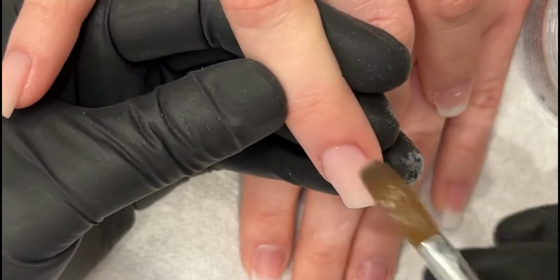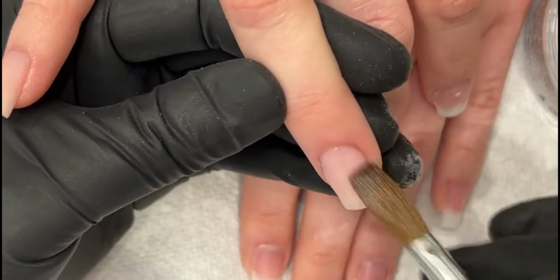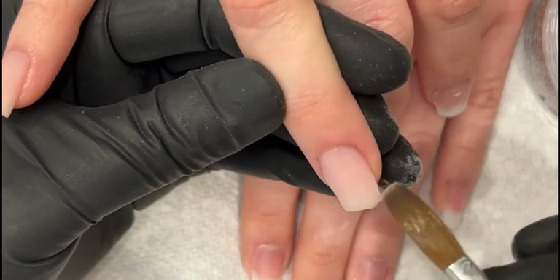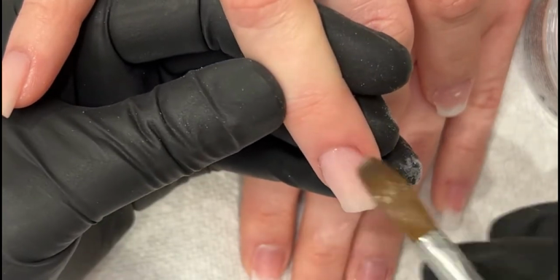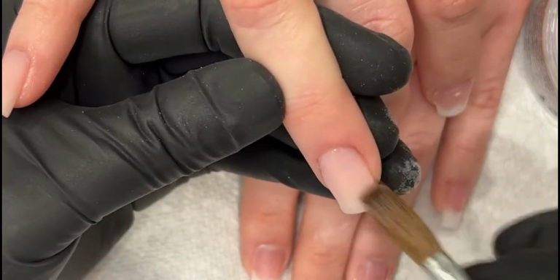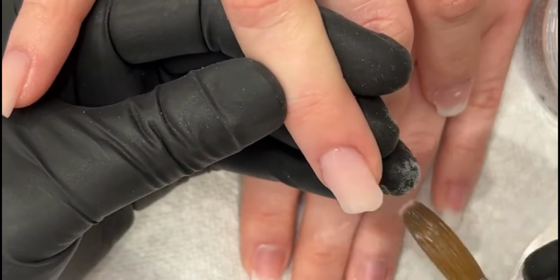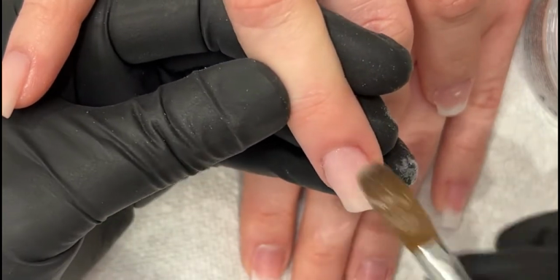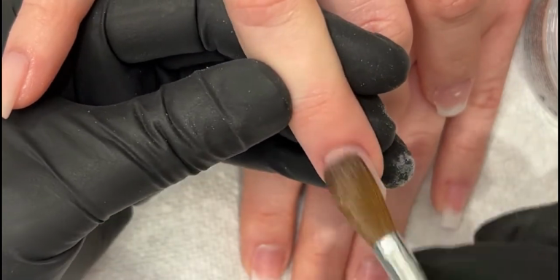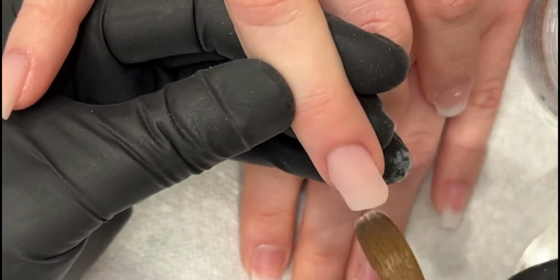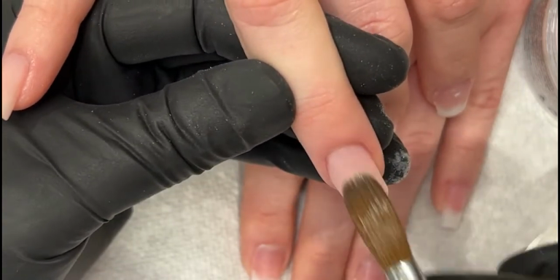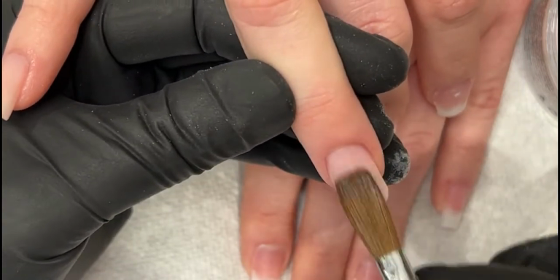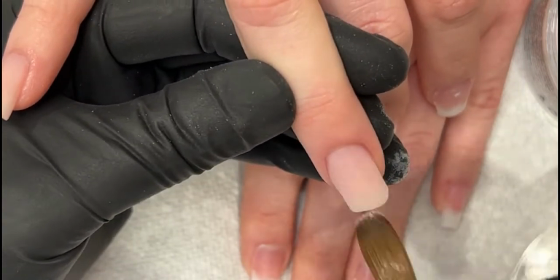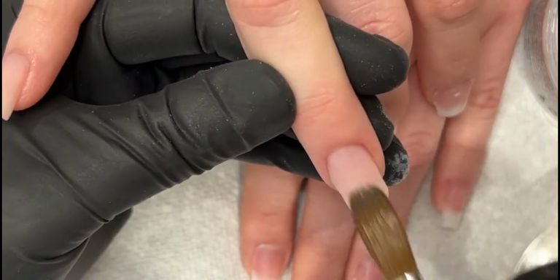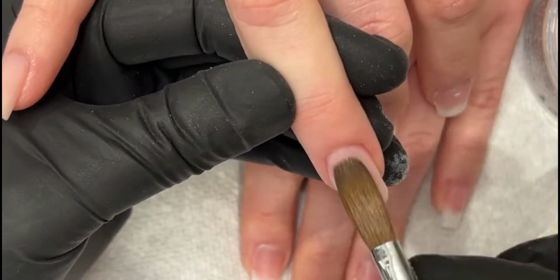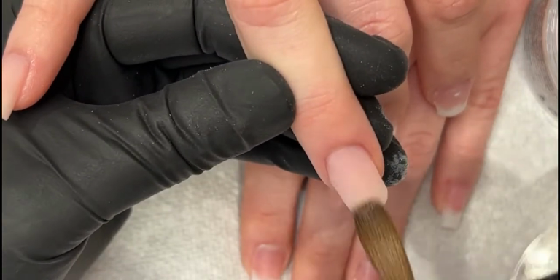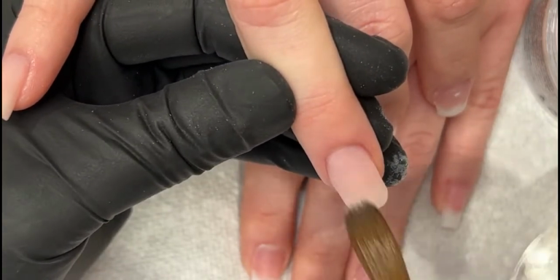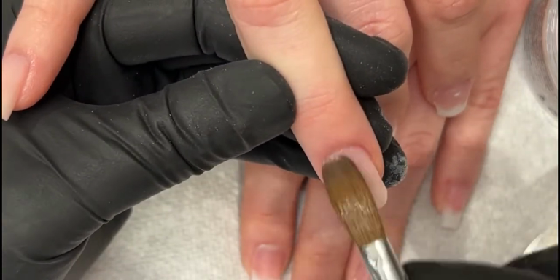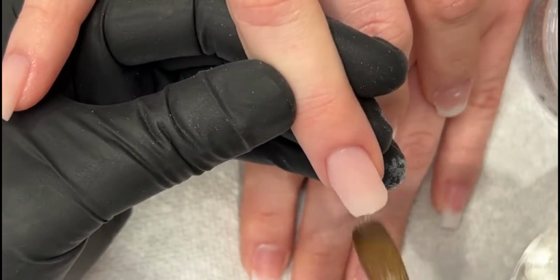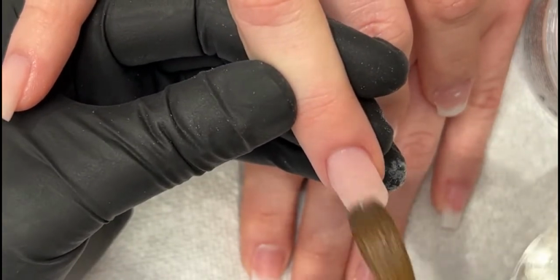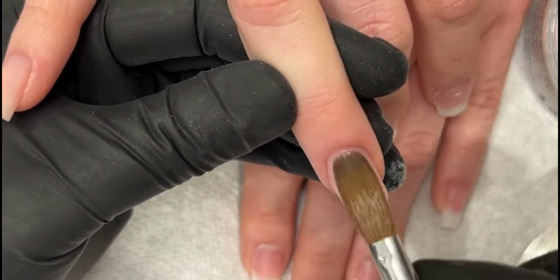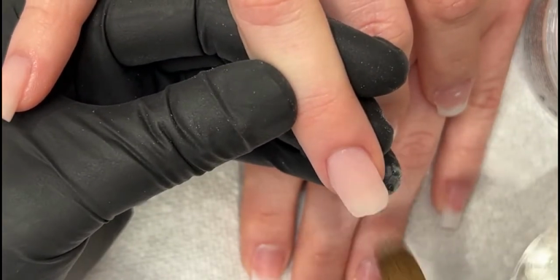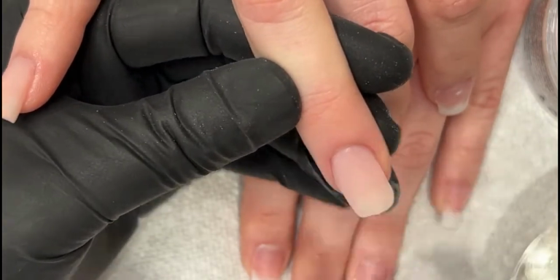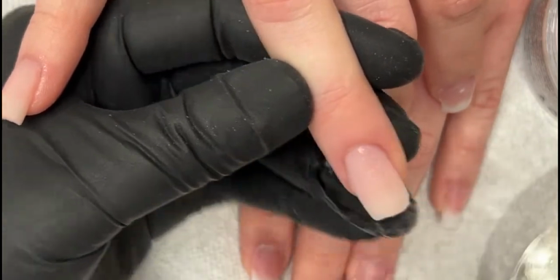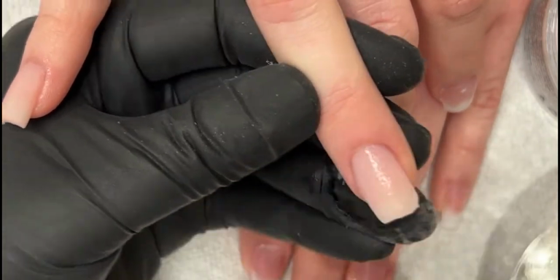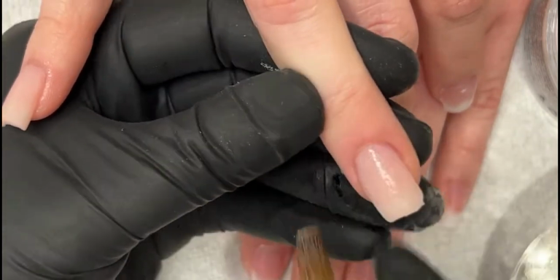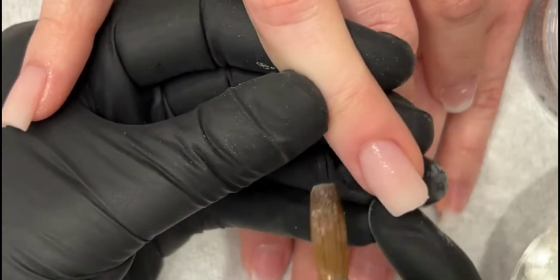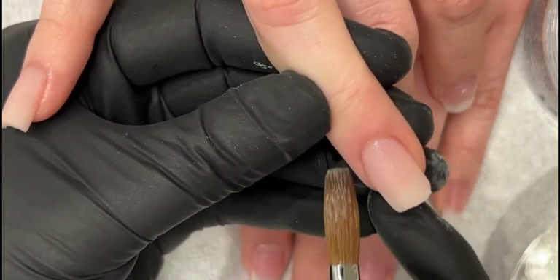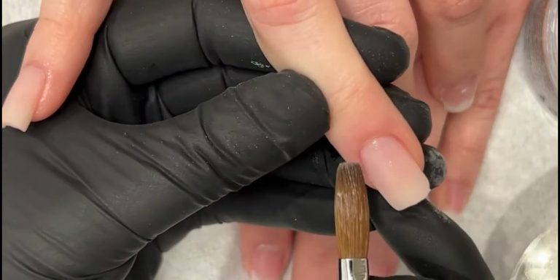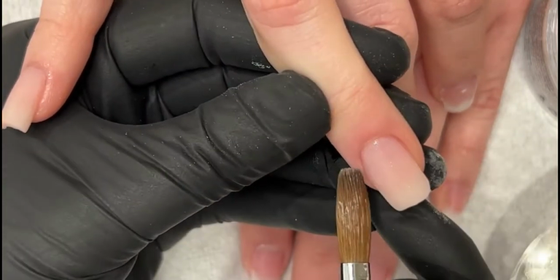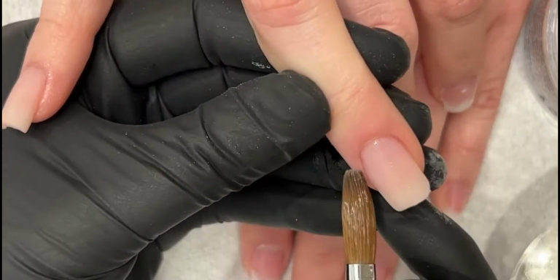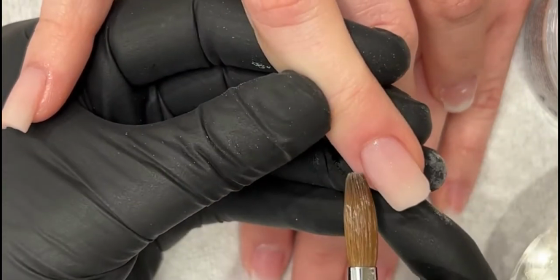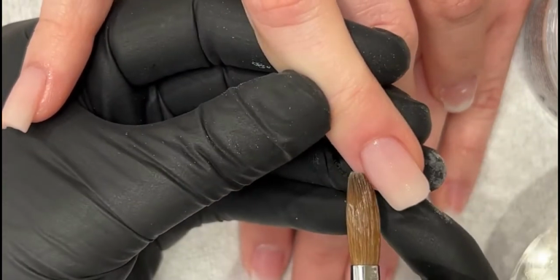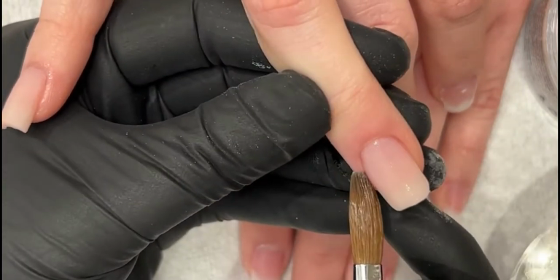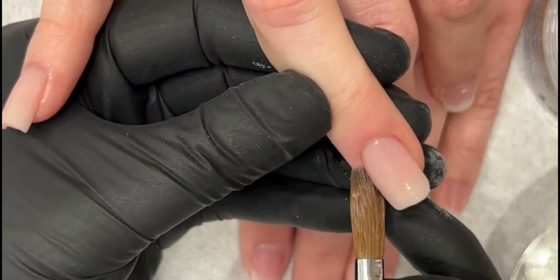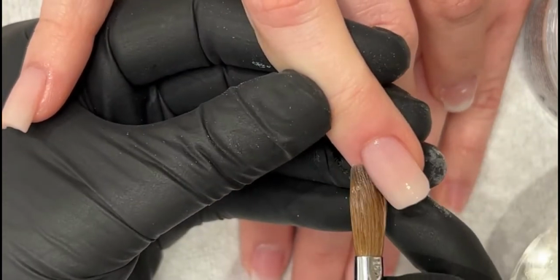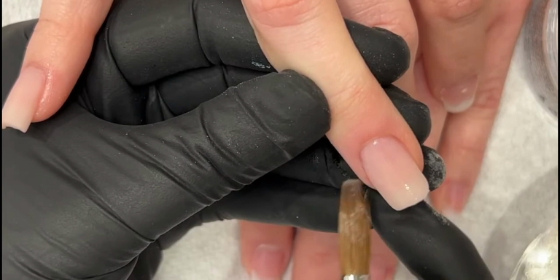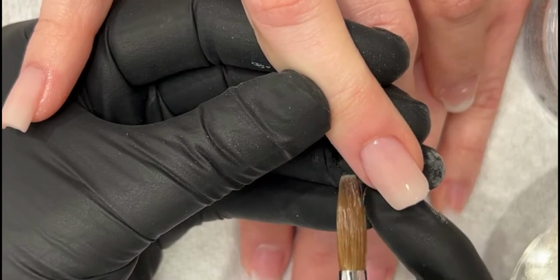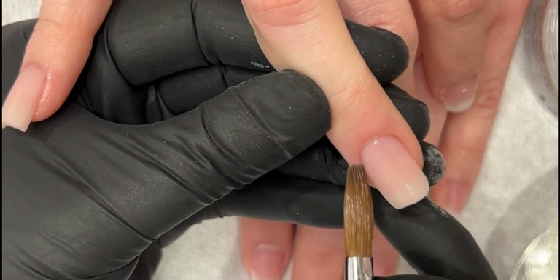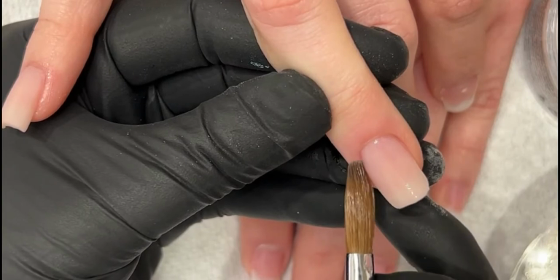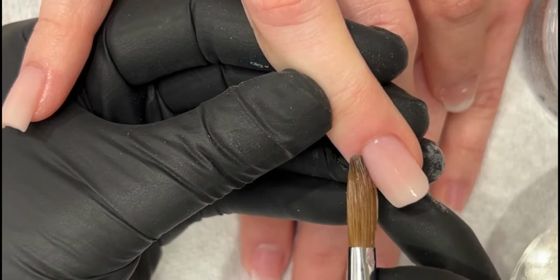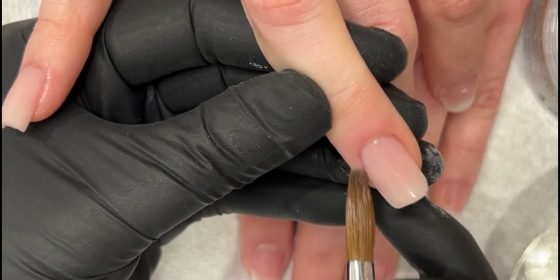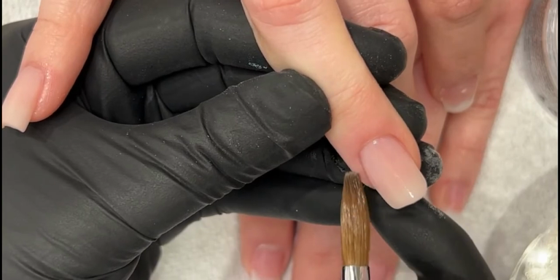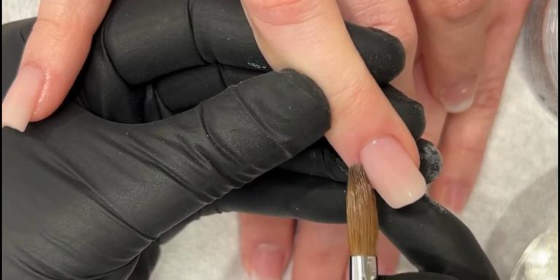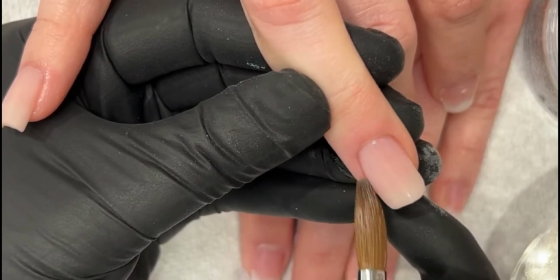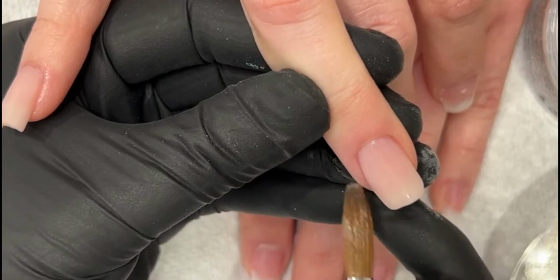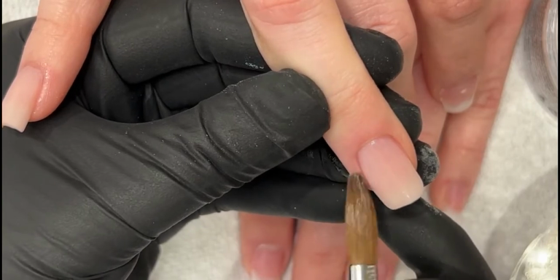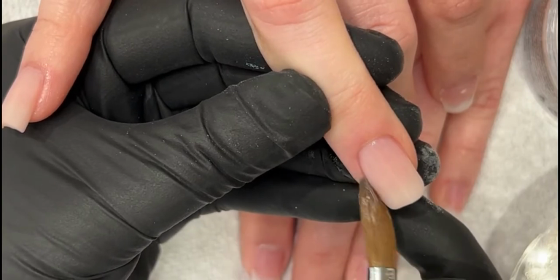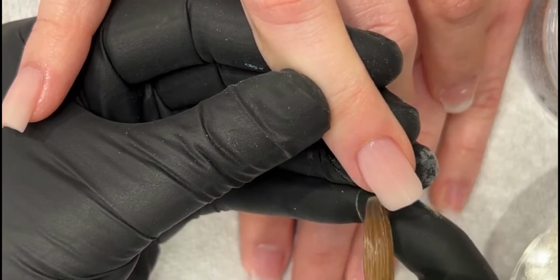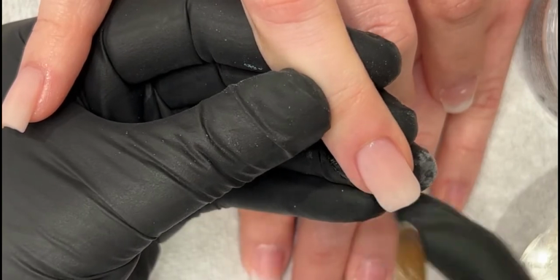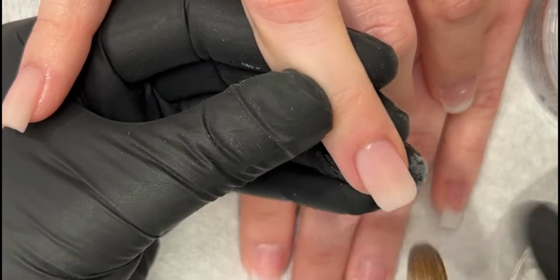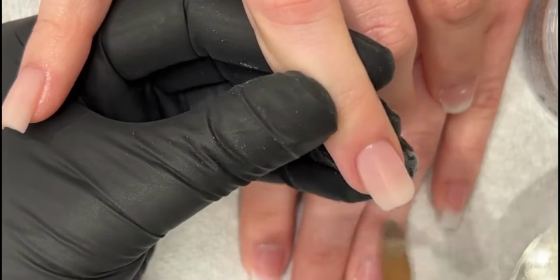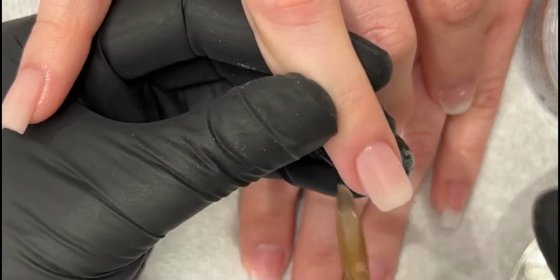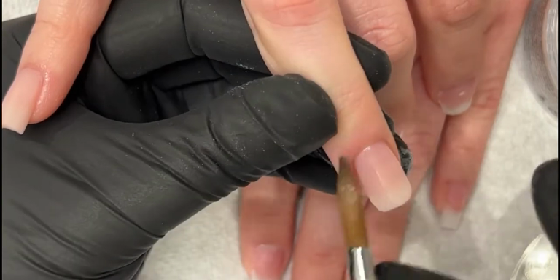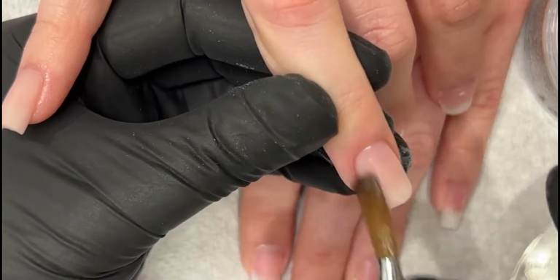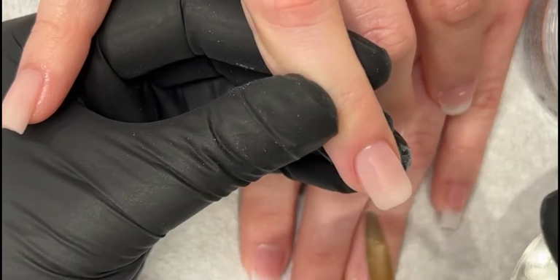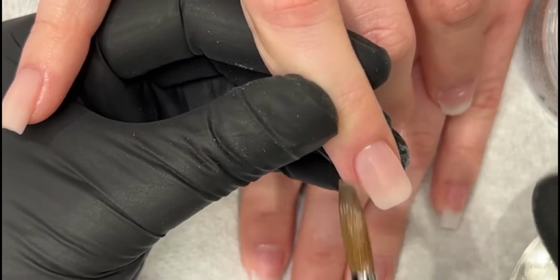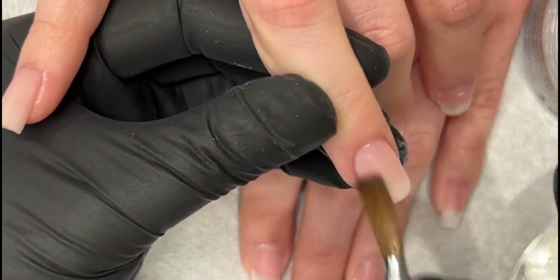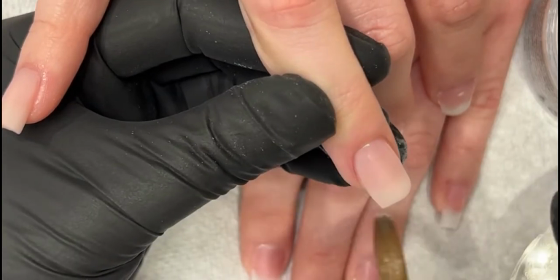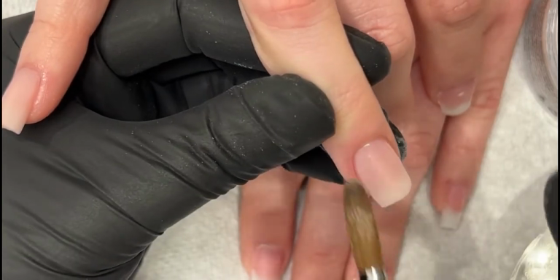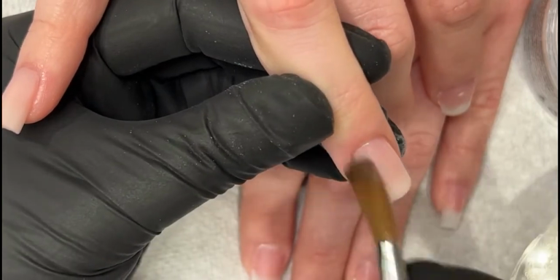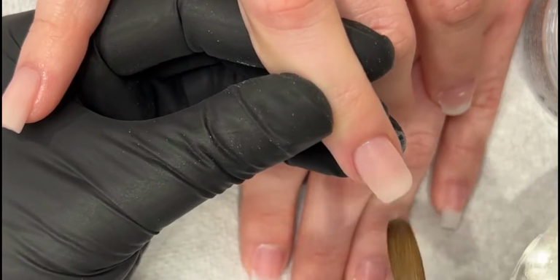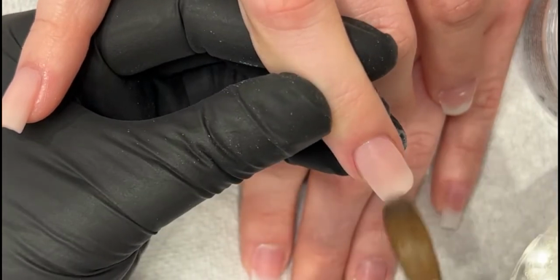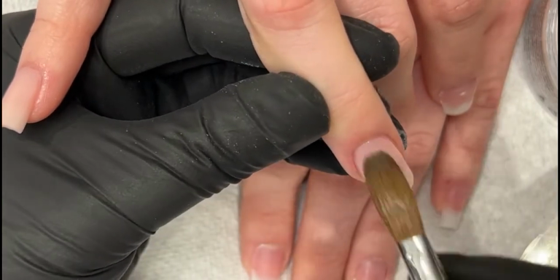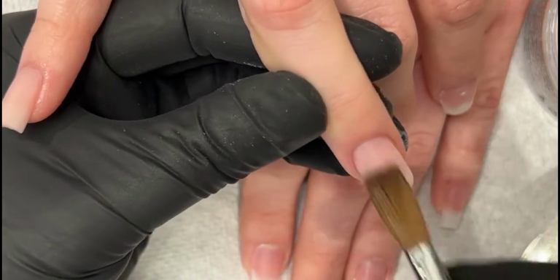Nails that are short generally won't break. It just doesn't. It doesn't get caught in things, it doesn't break.